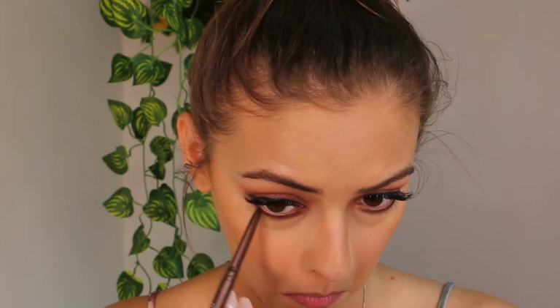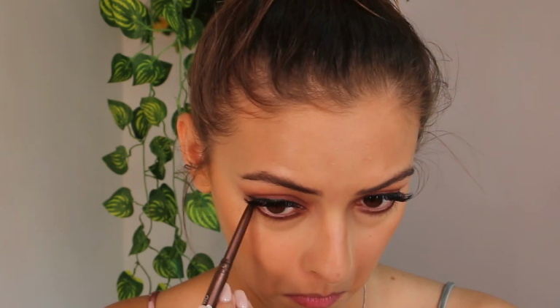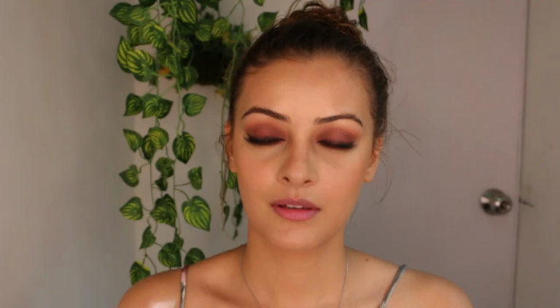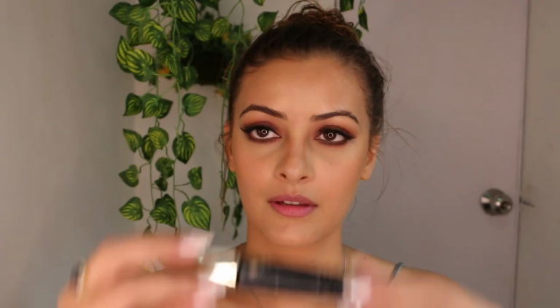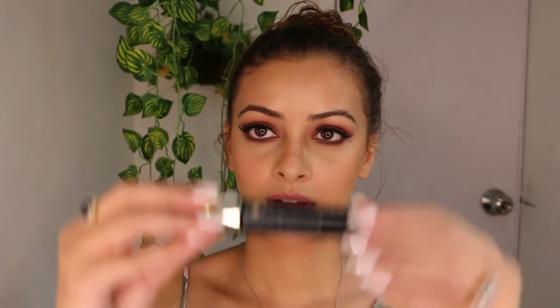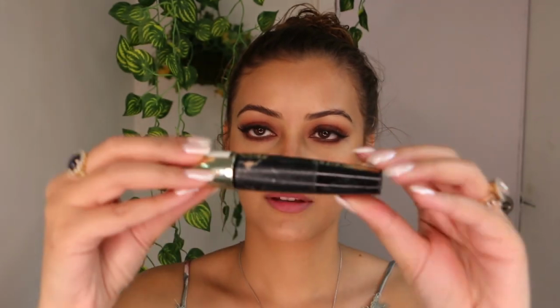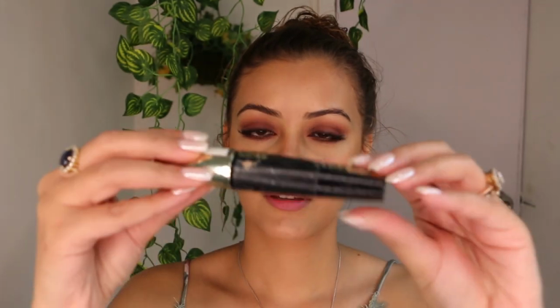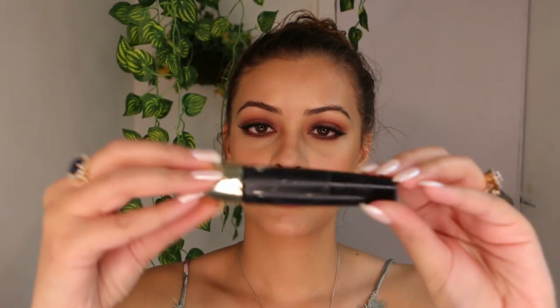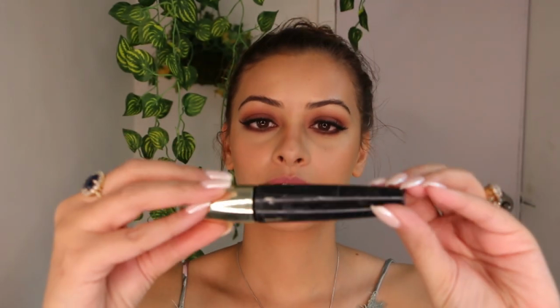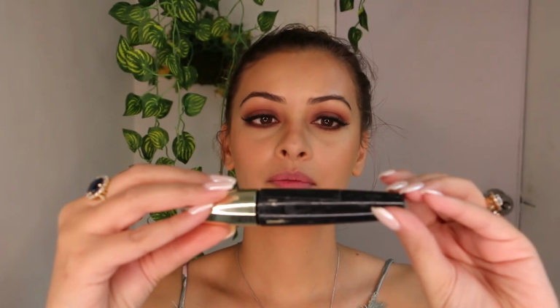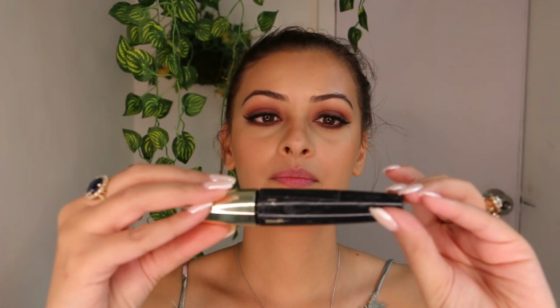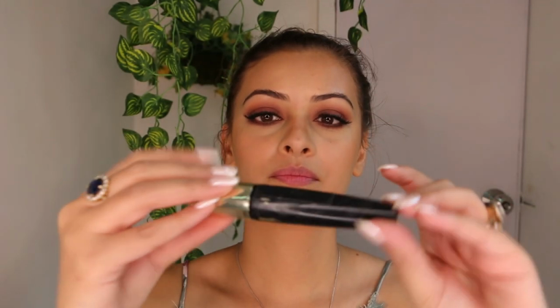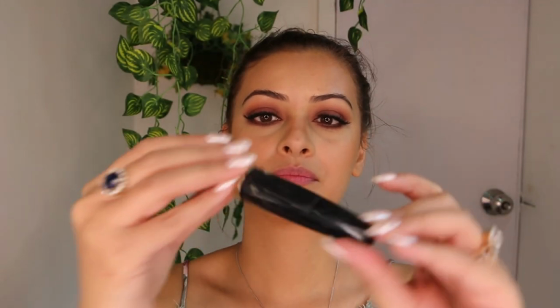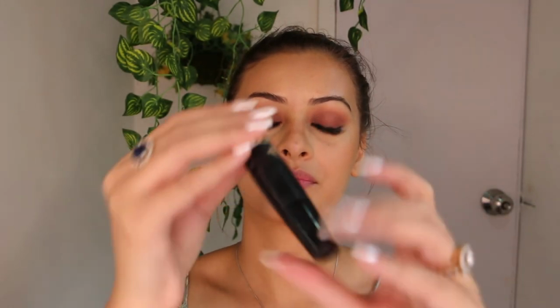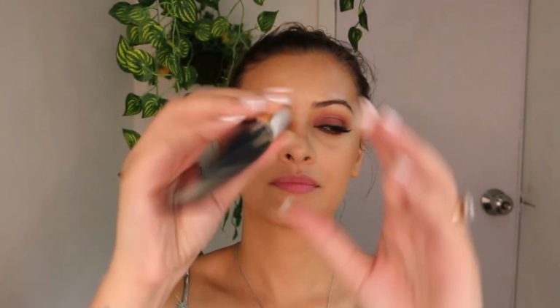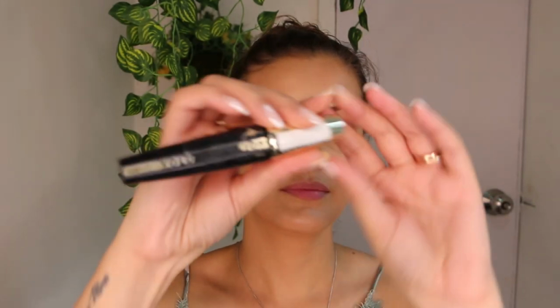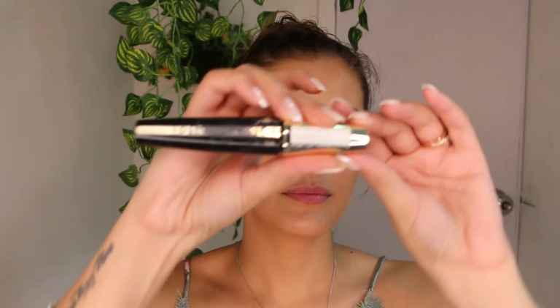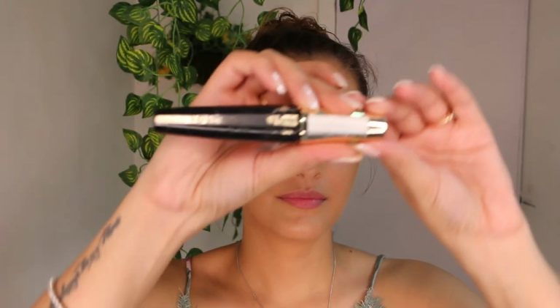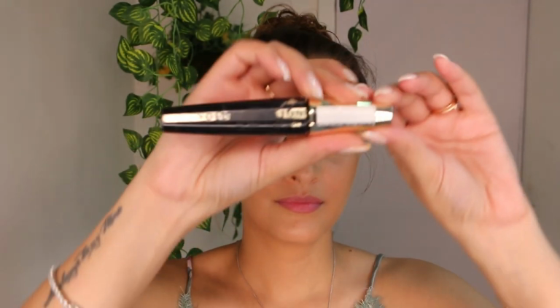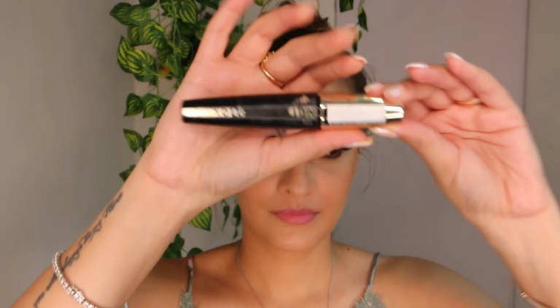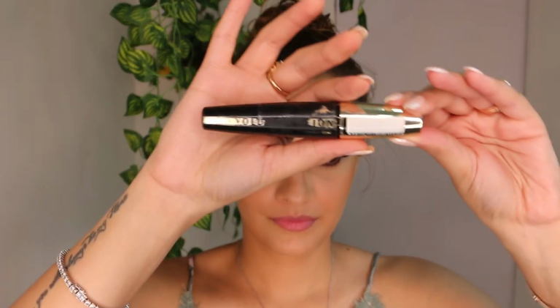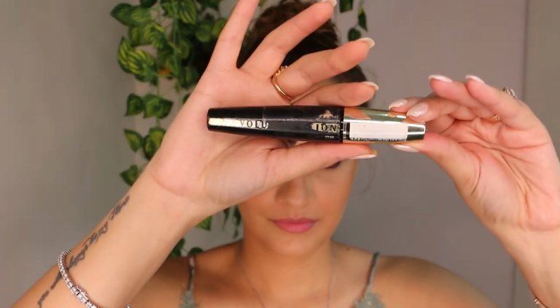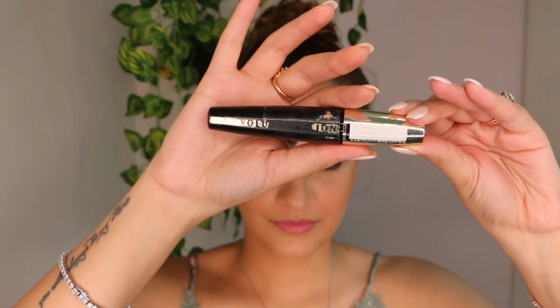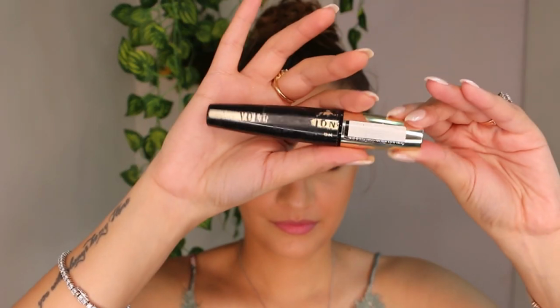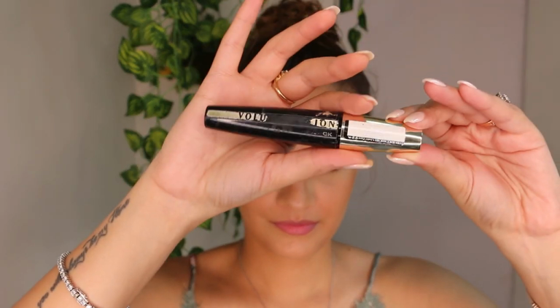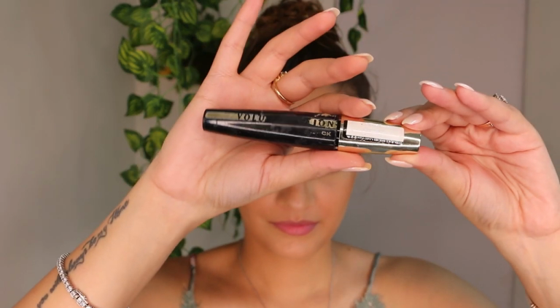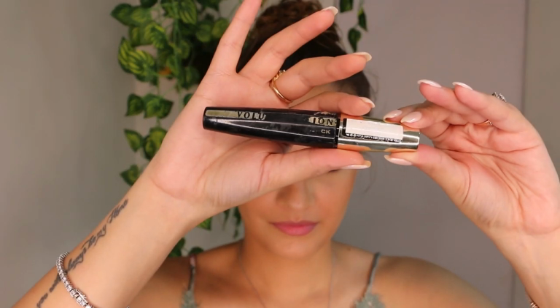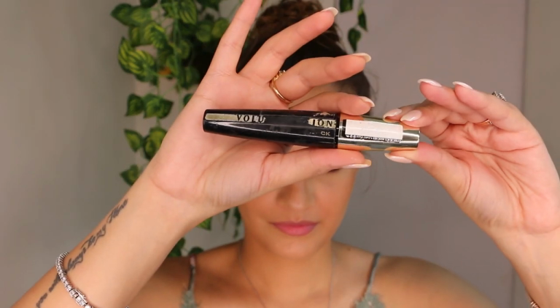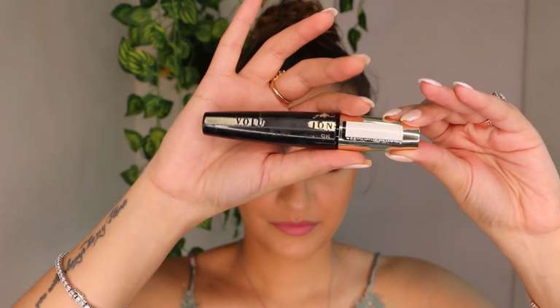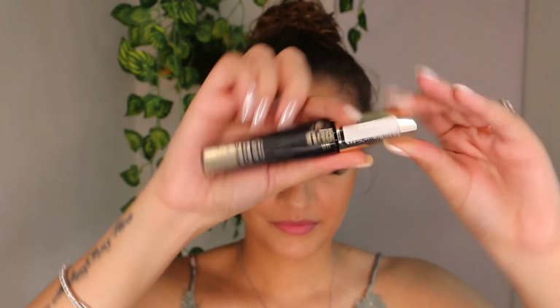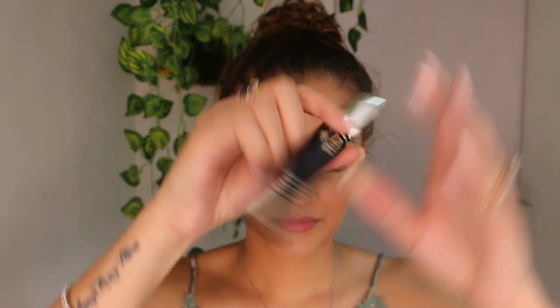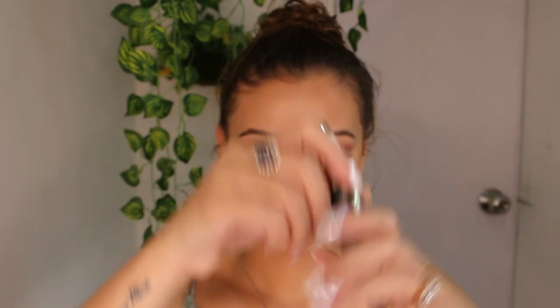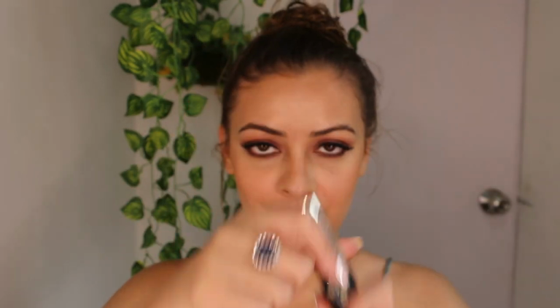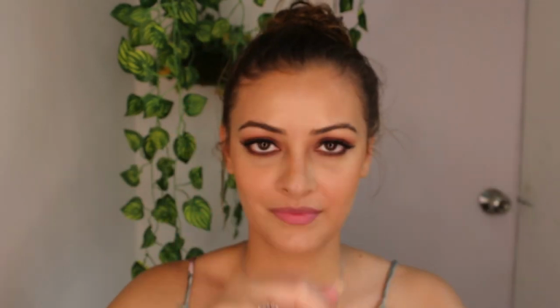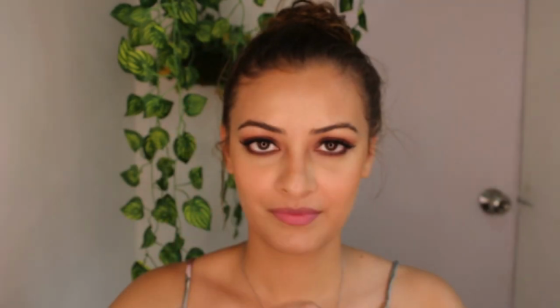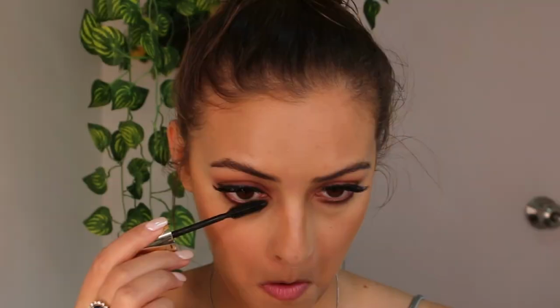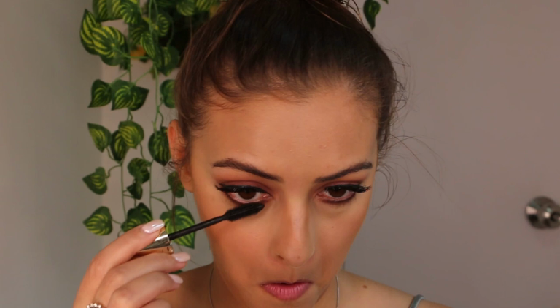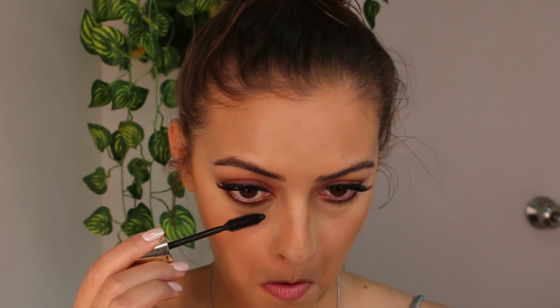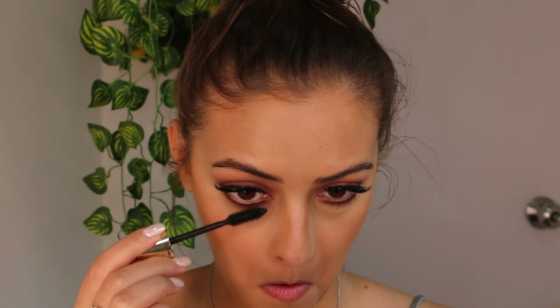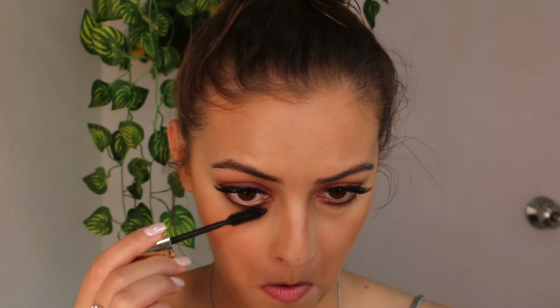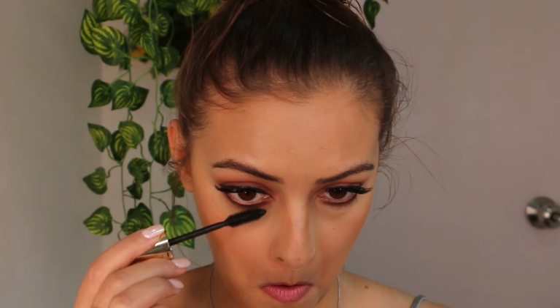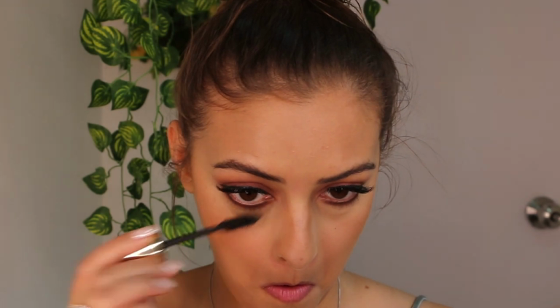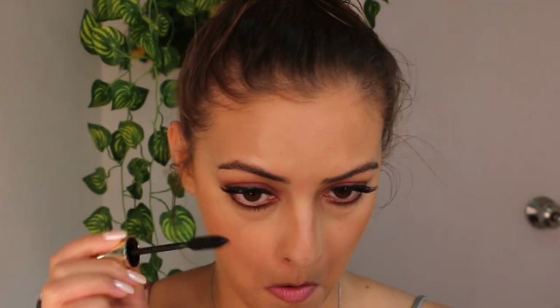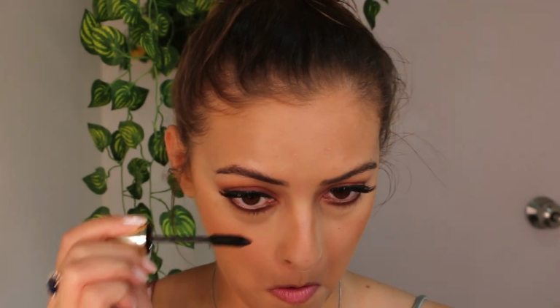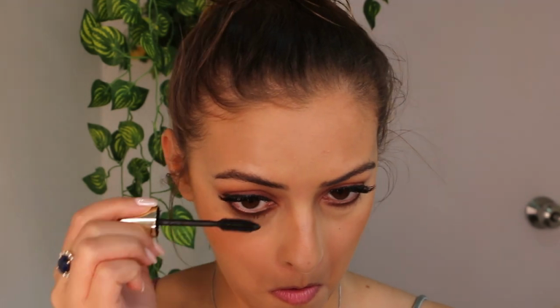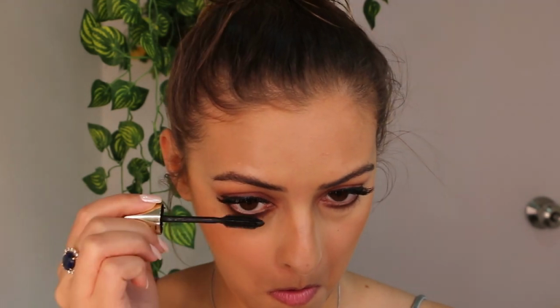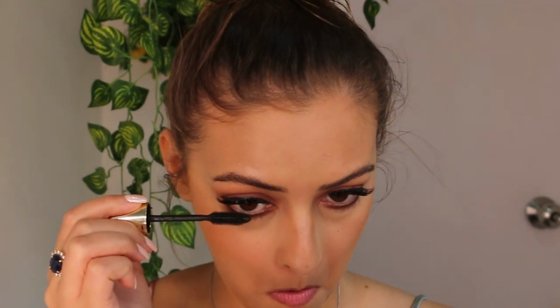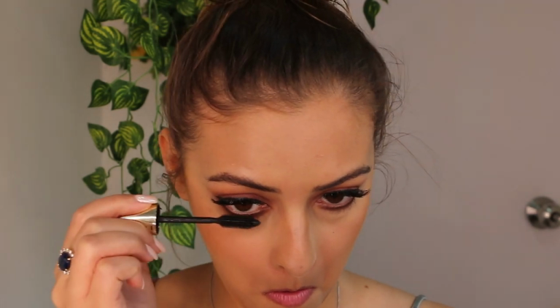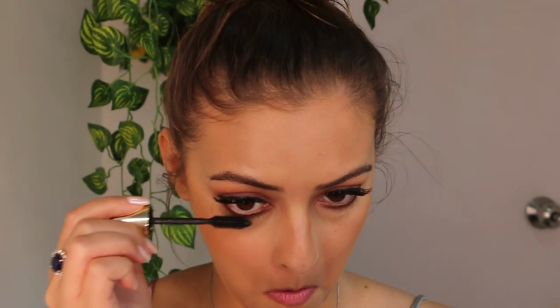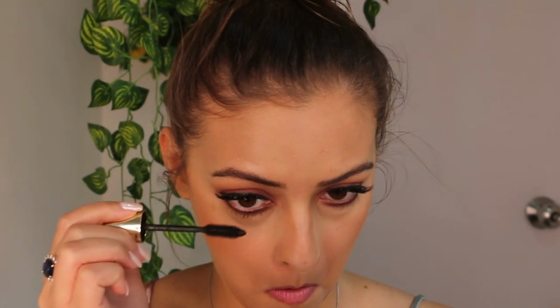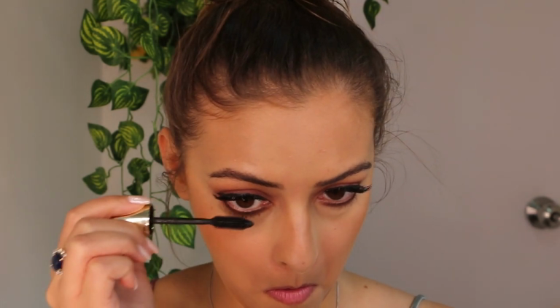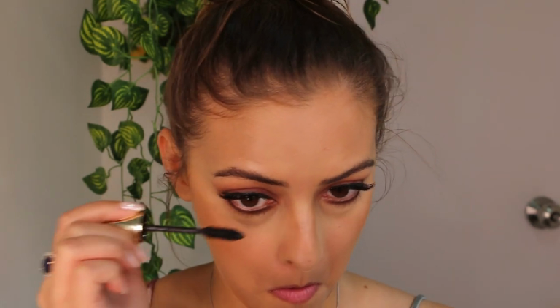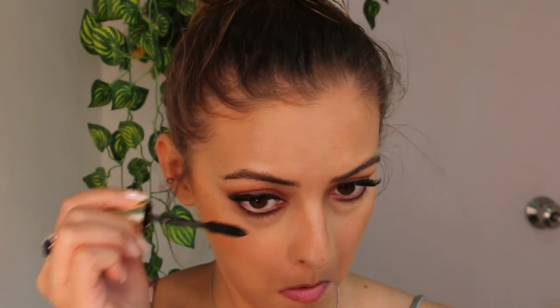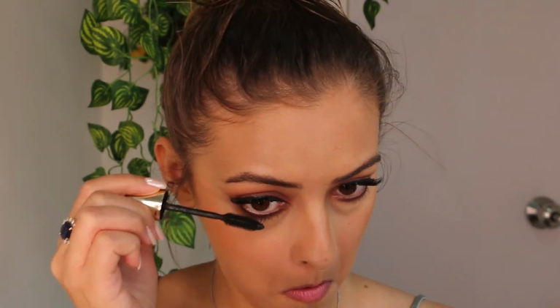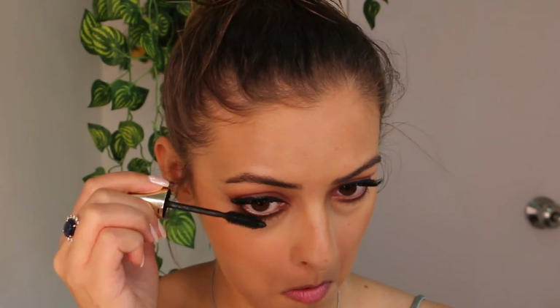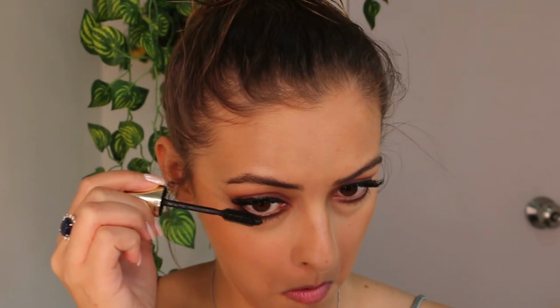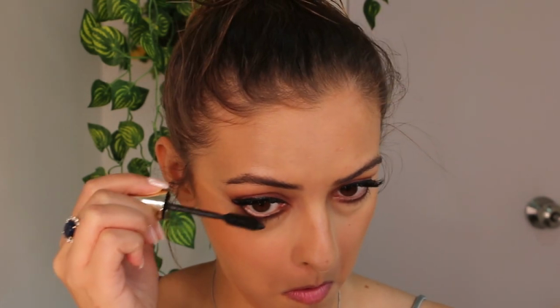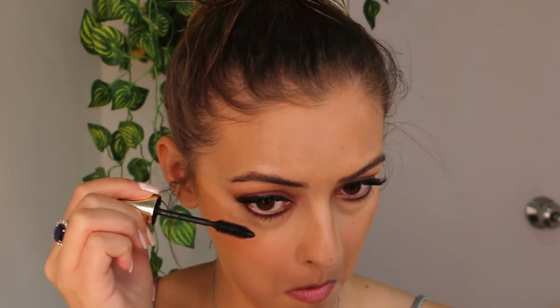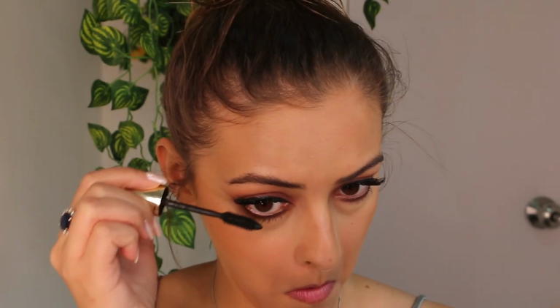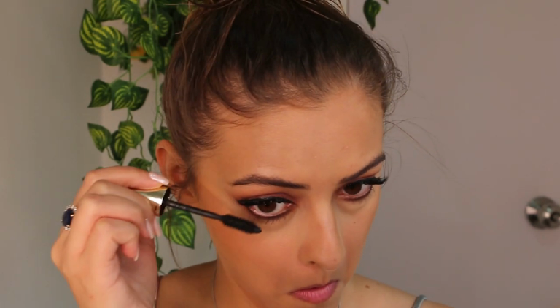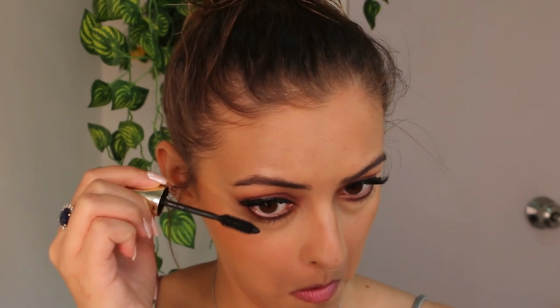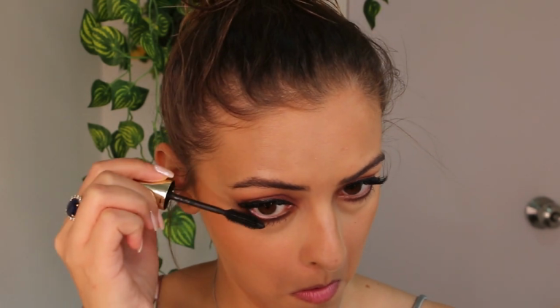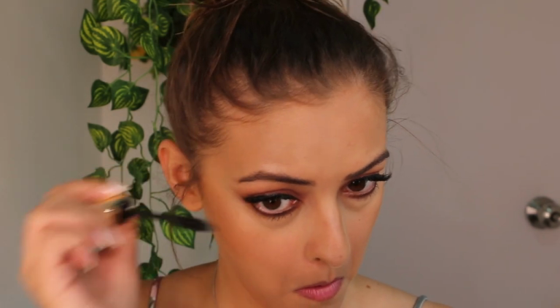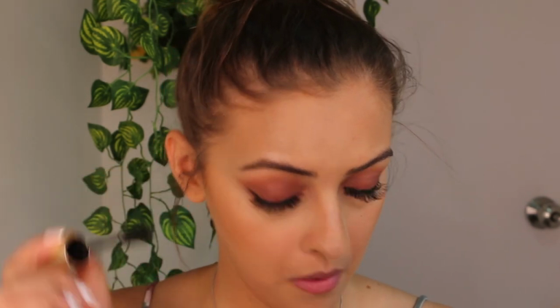For my lower lashes, I'm using Volume Million Lashes Mascara because the brush of this mascara is perfect for the tiny lashes.